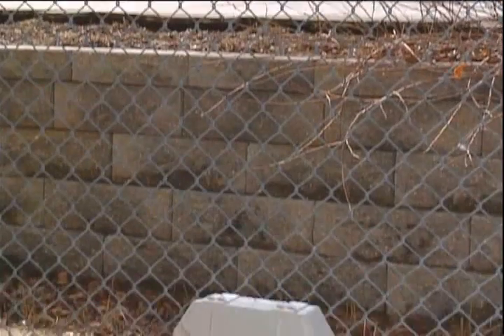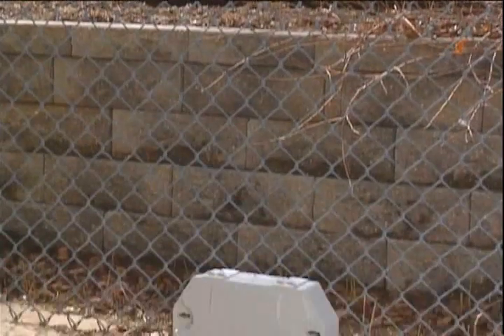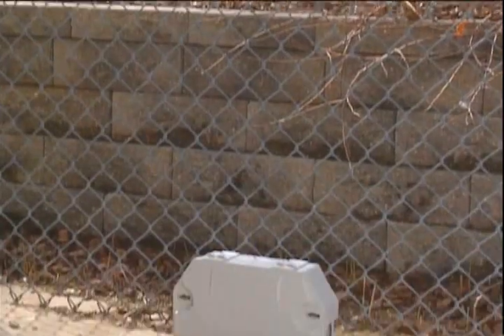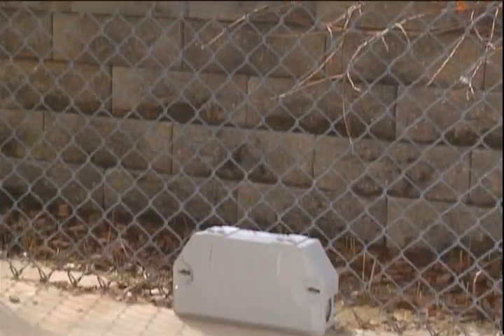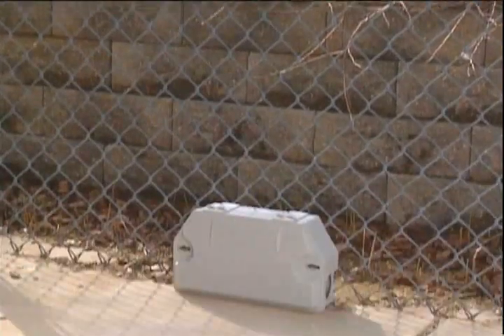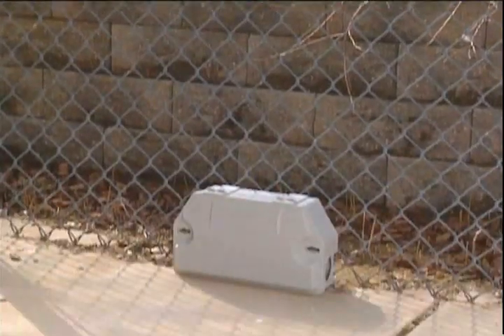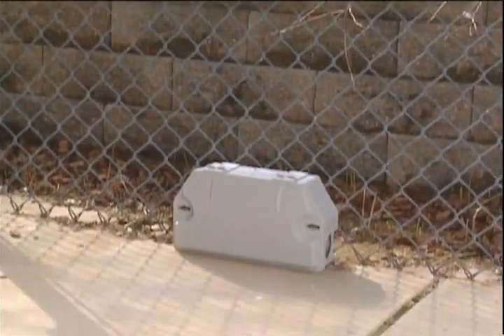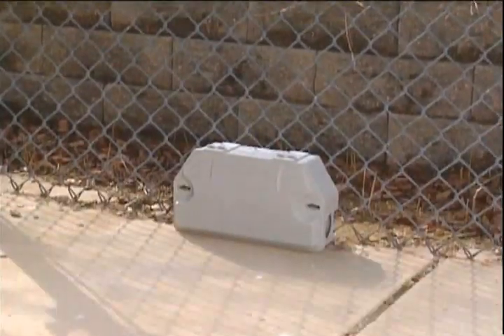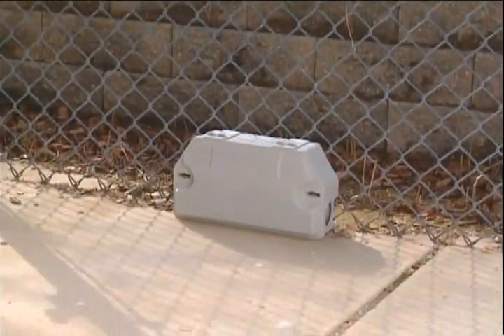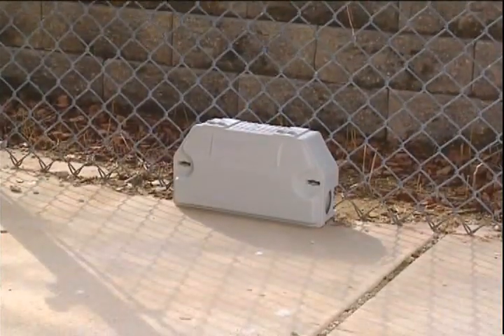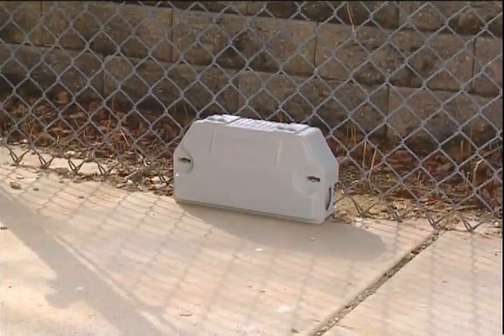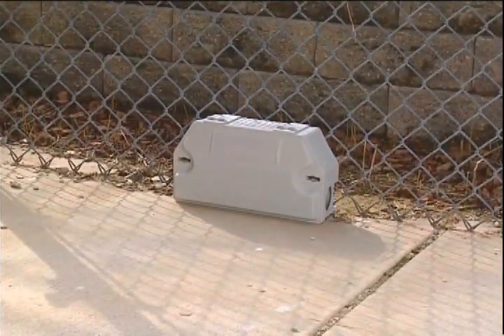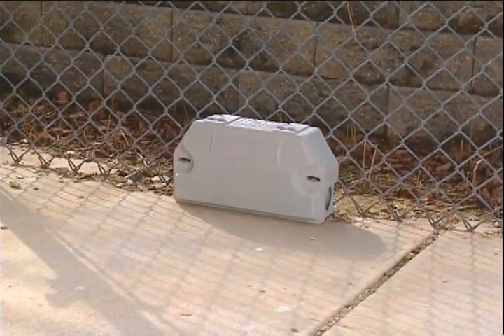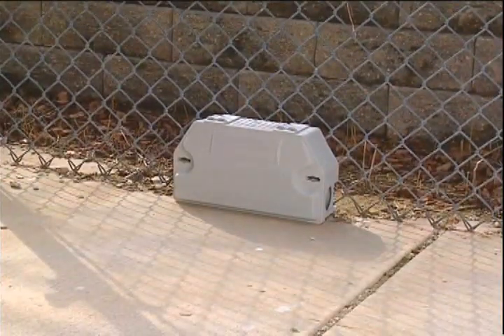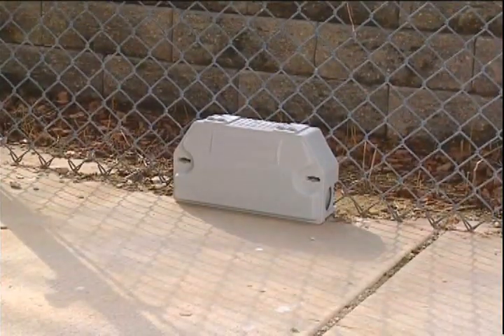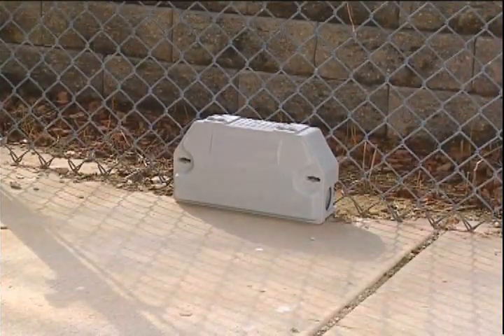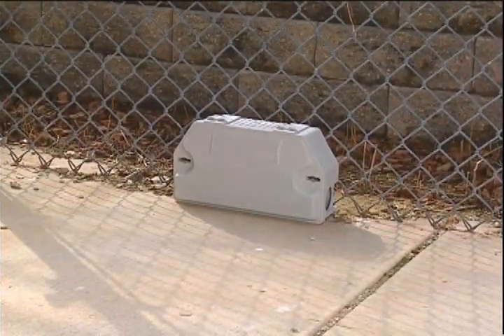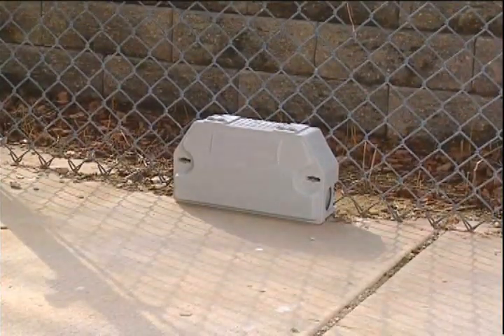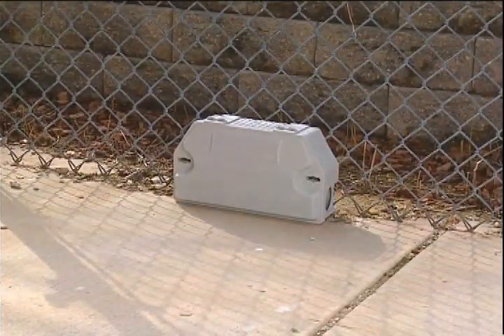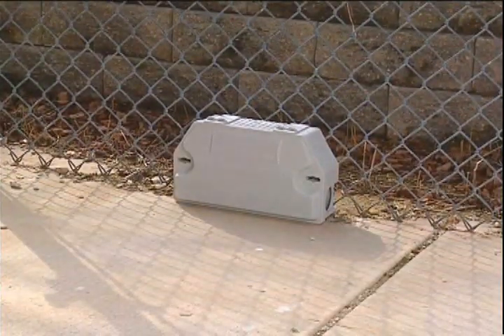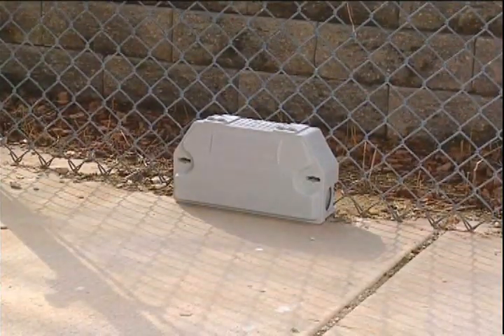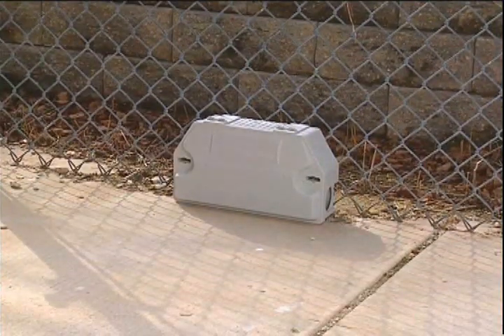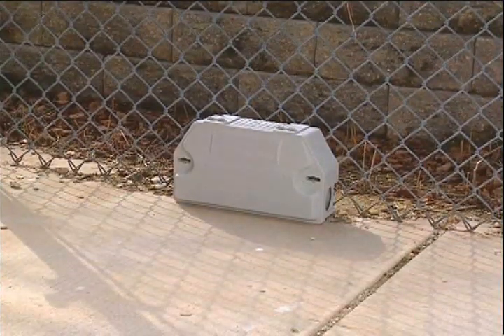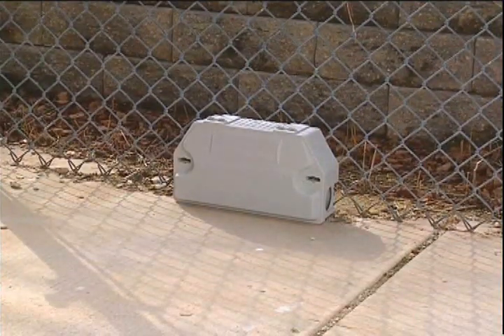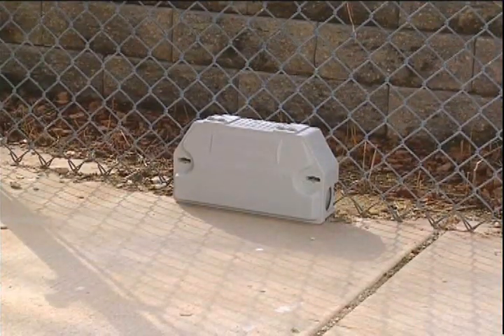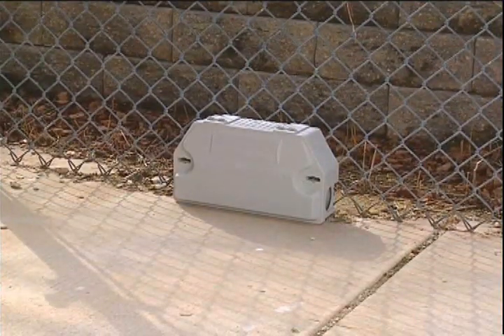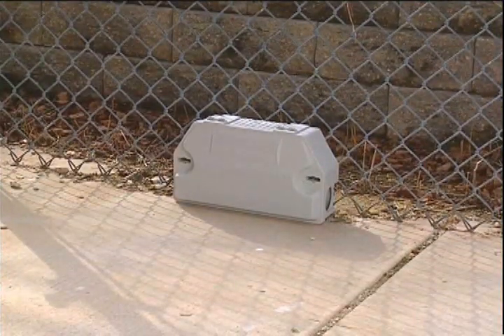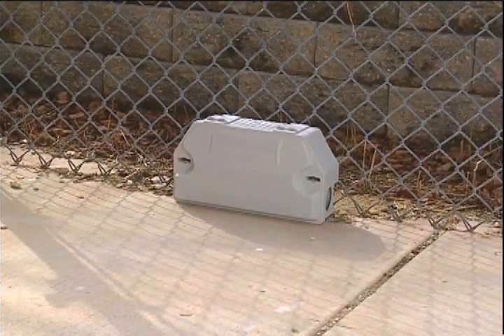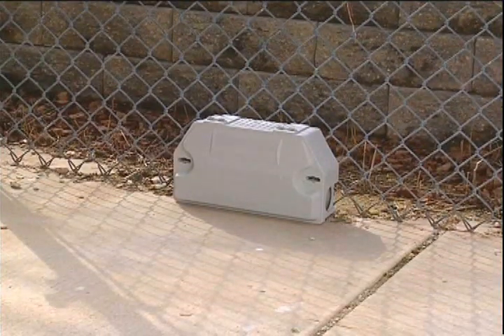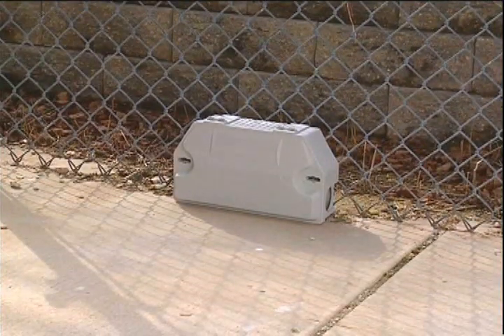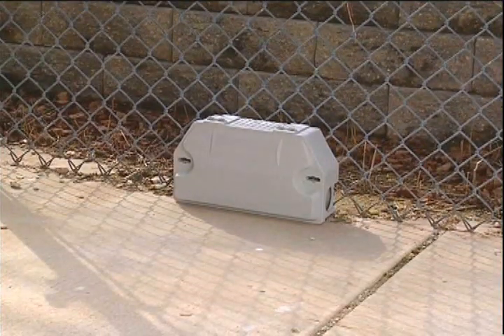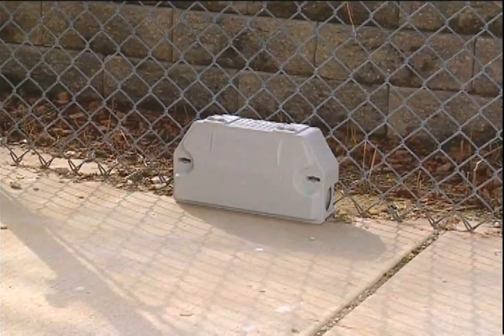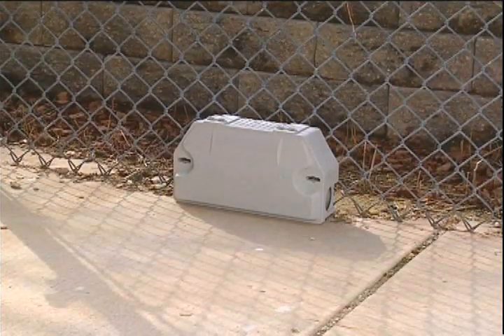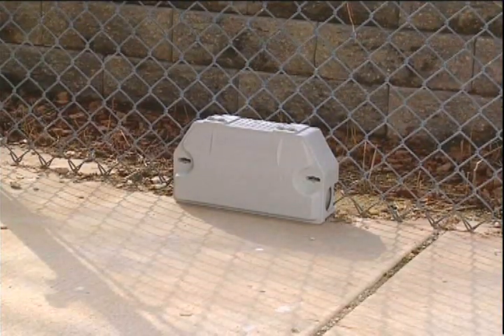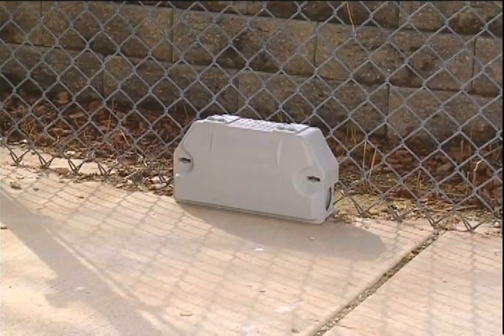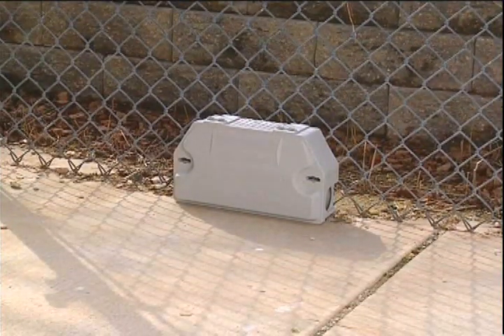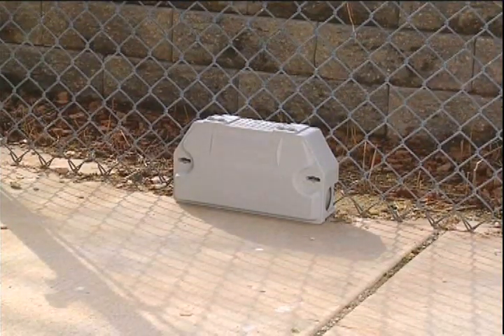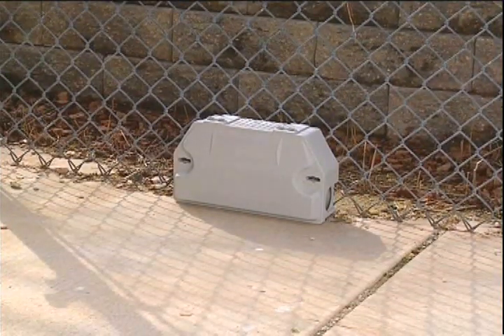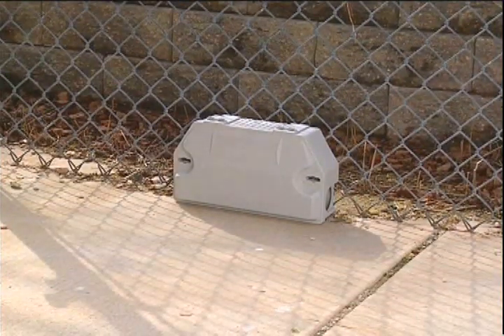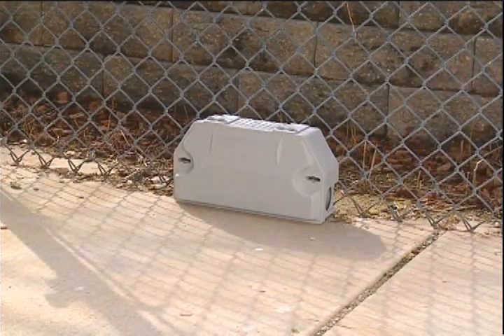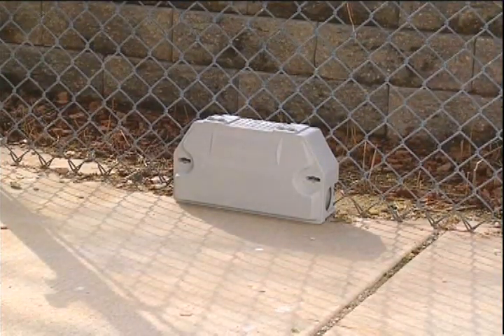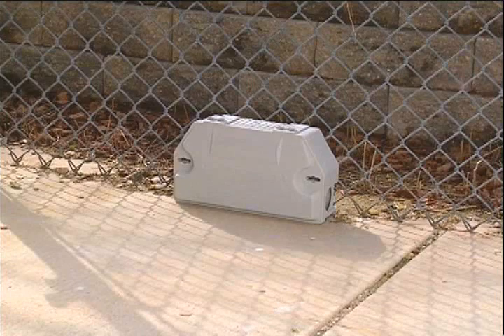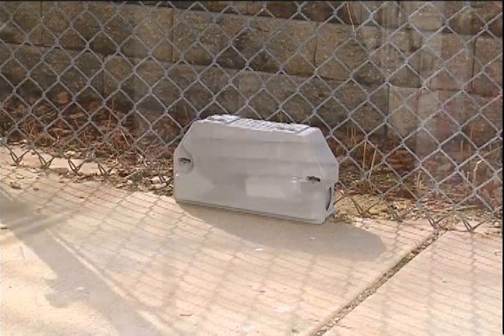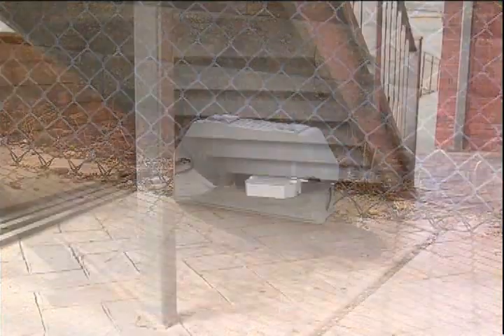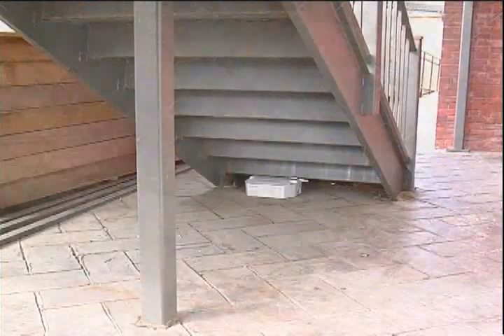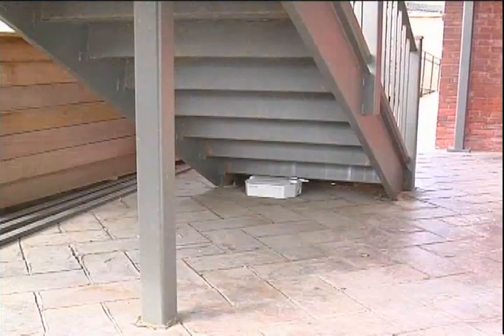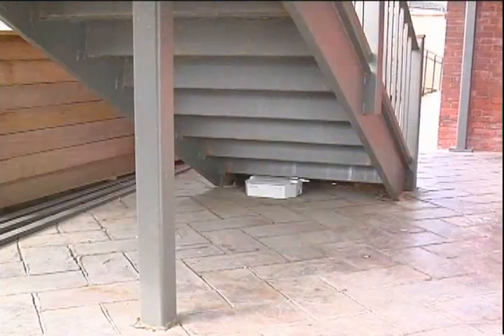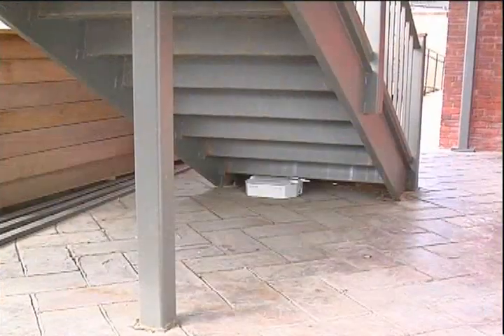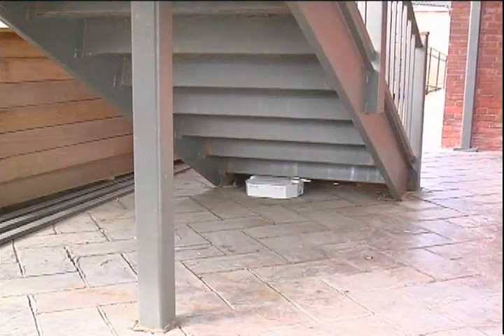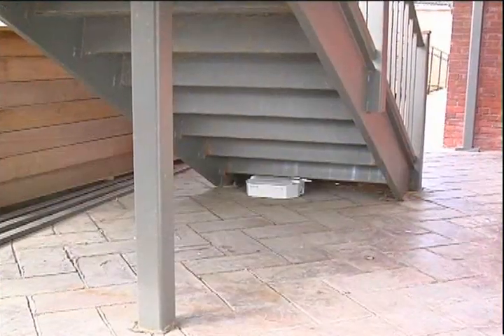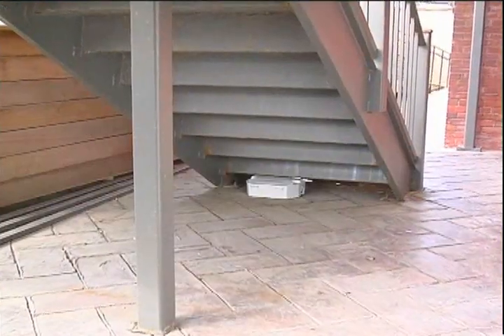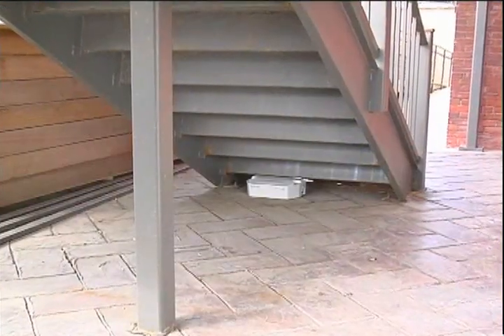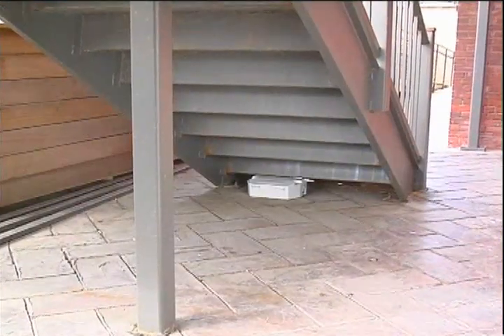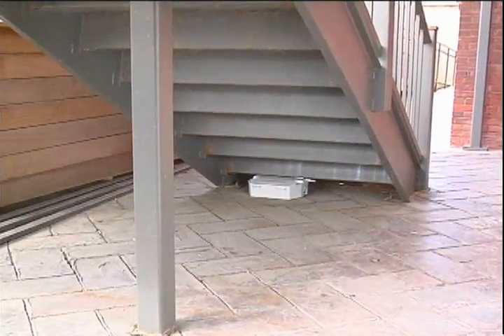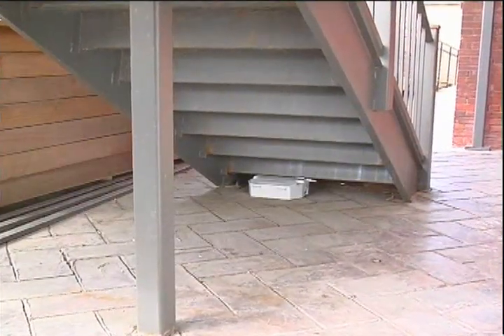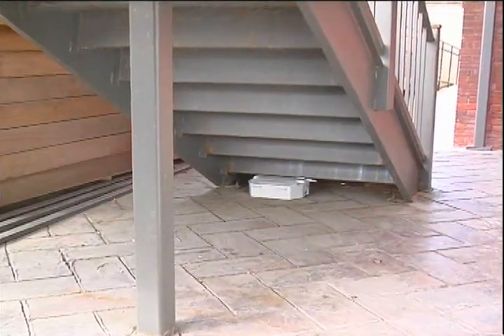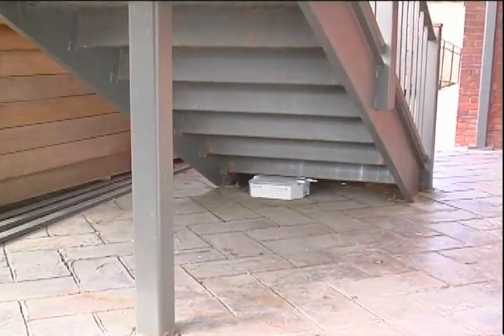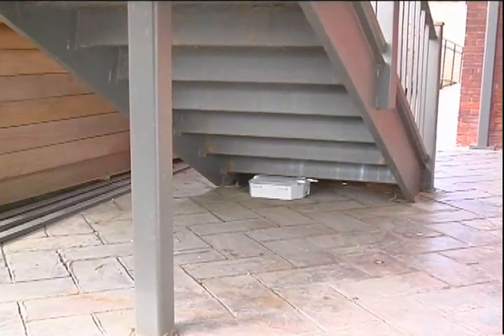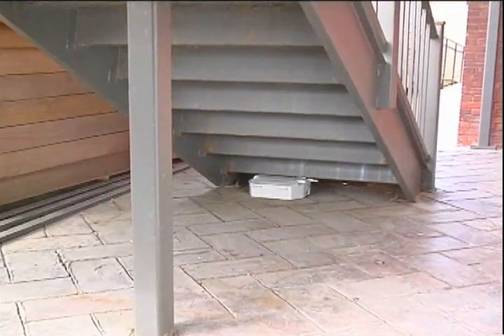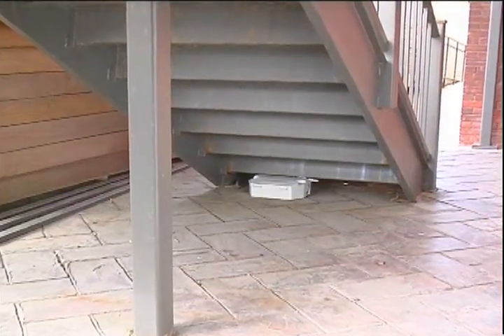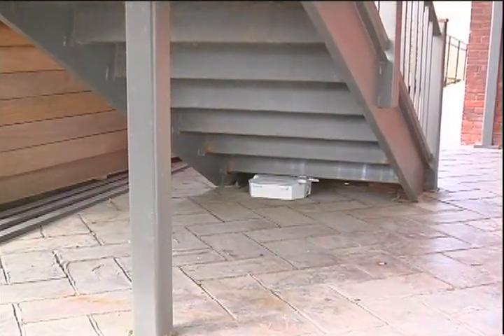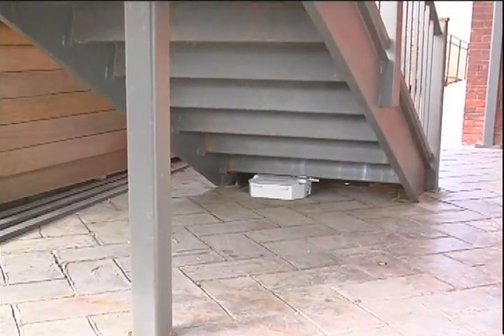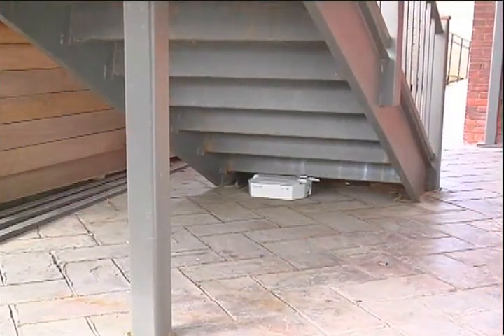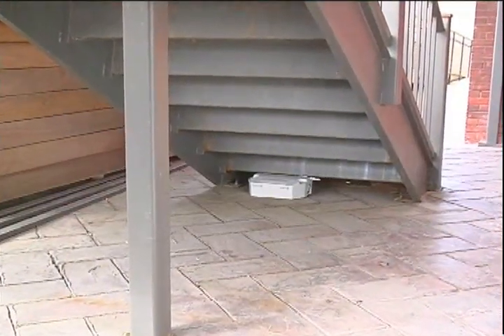Use the Aegis RP gray option to keep the station cooler when located in direct sunlight, and for discreet rodent control programs.